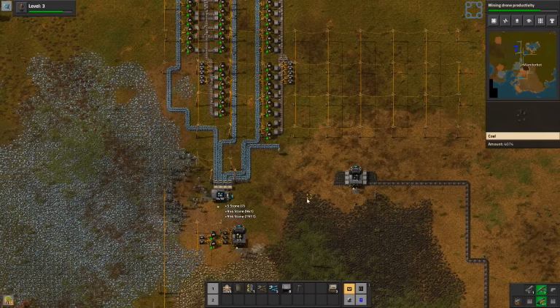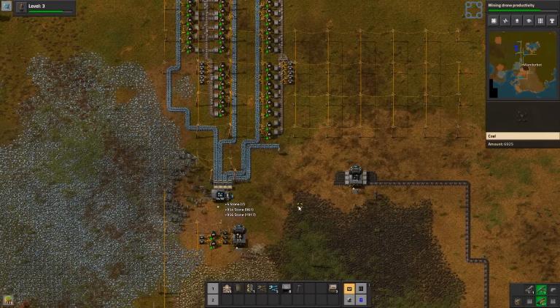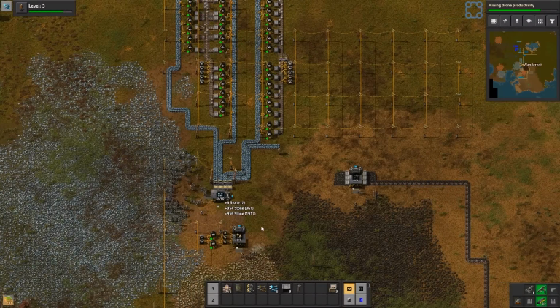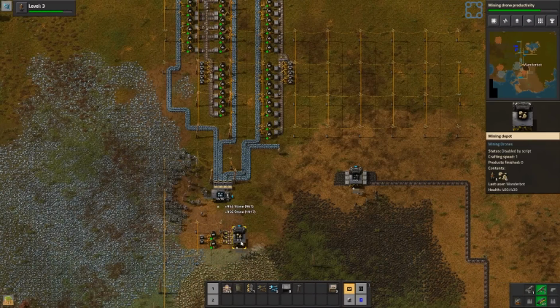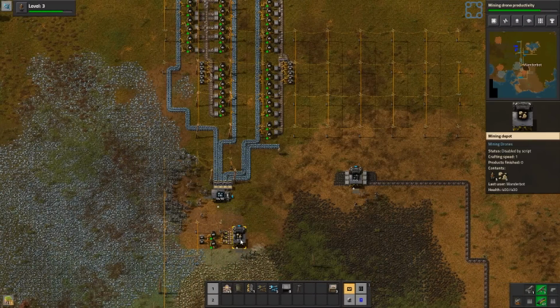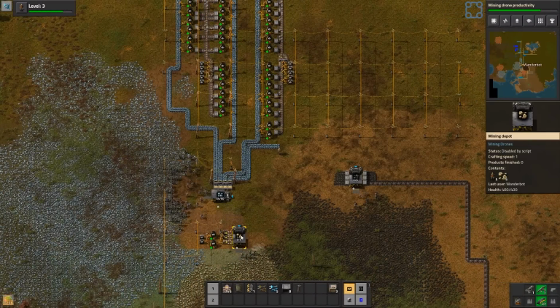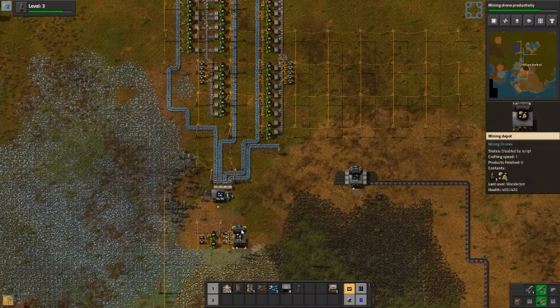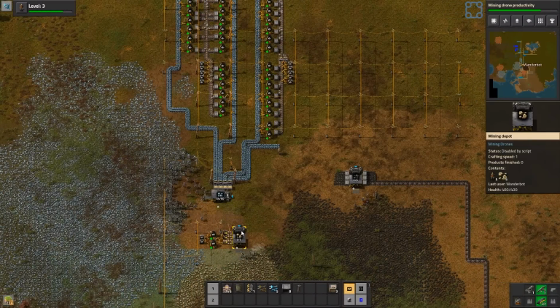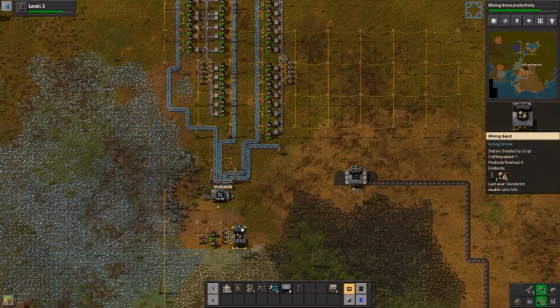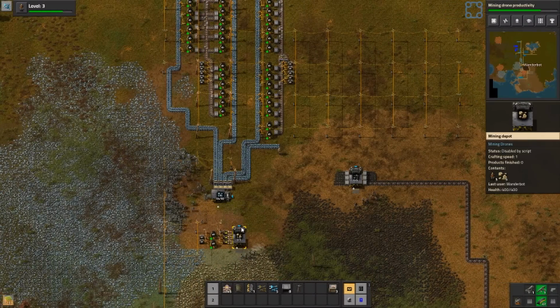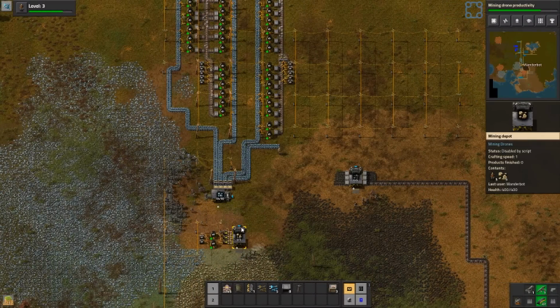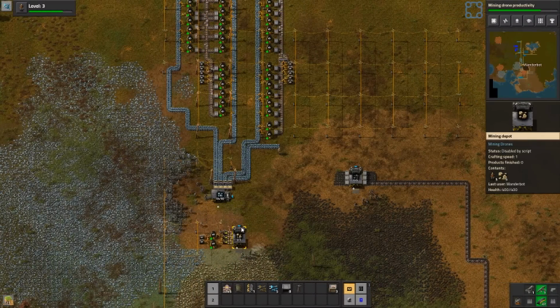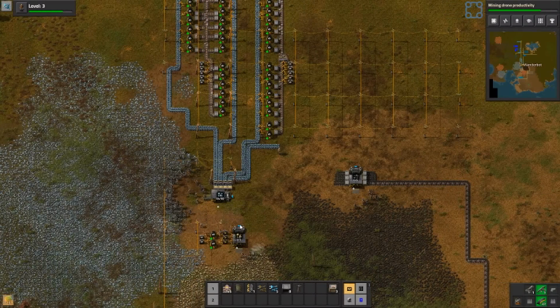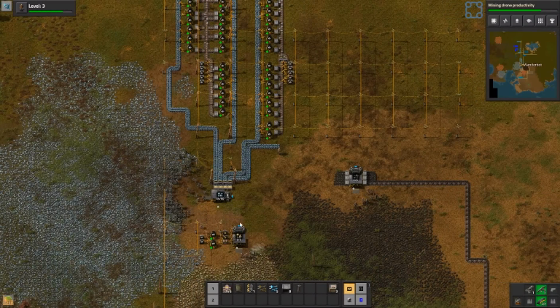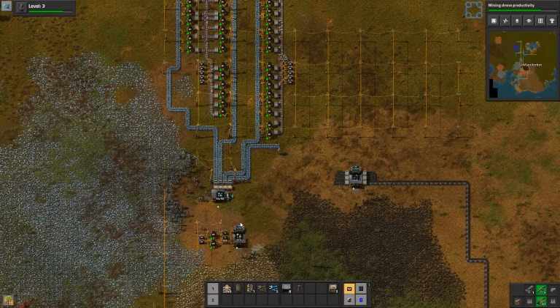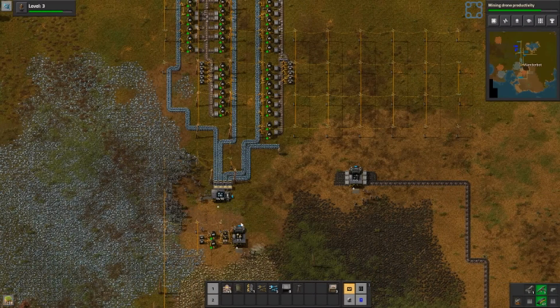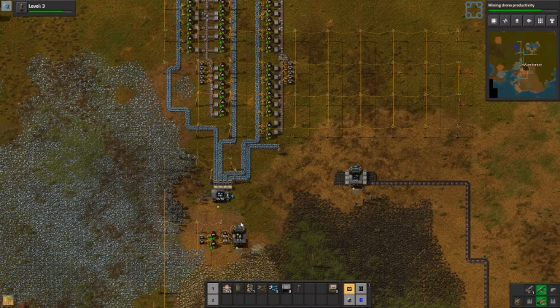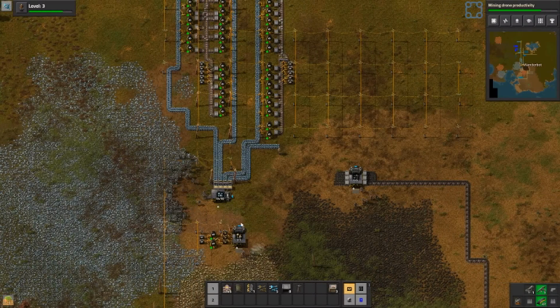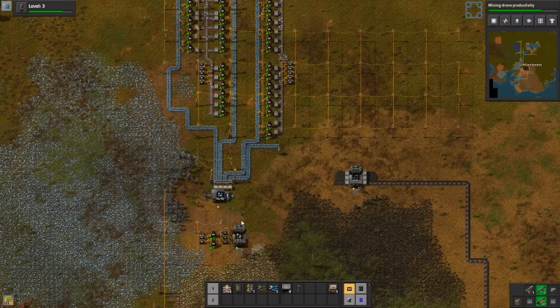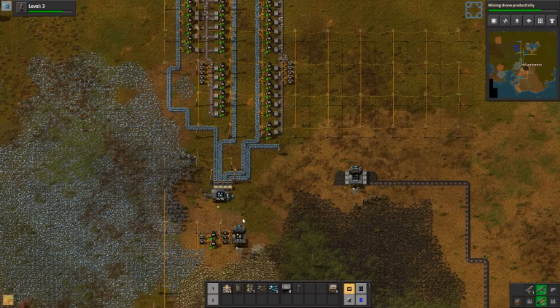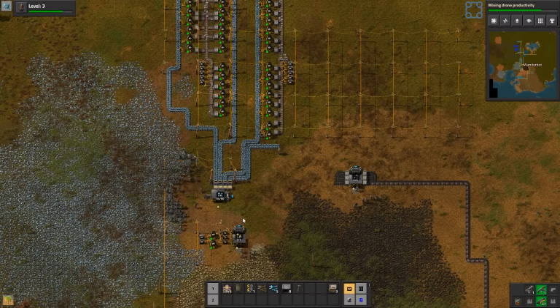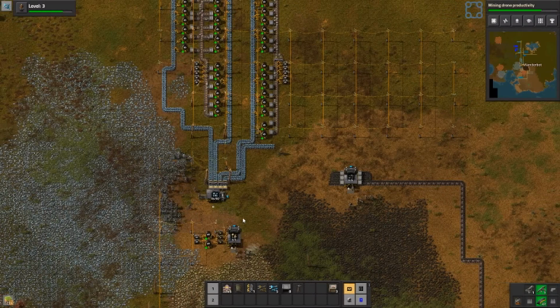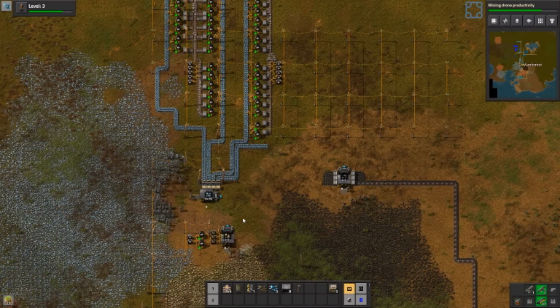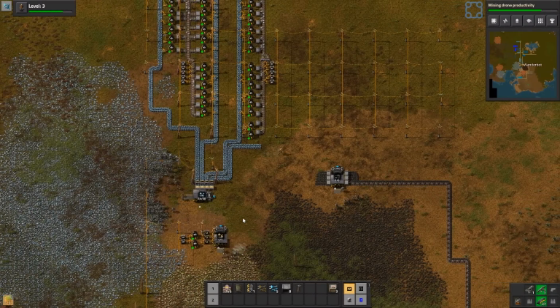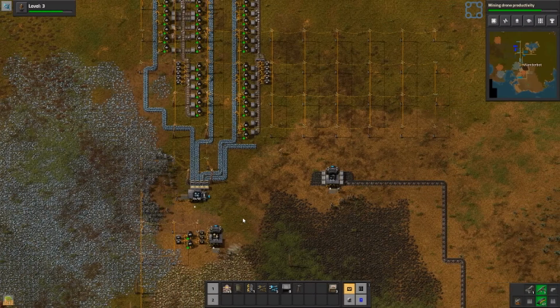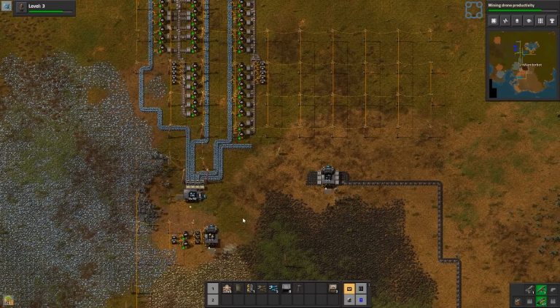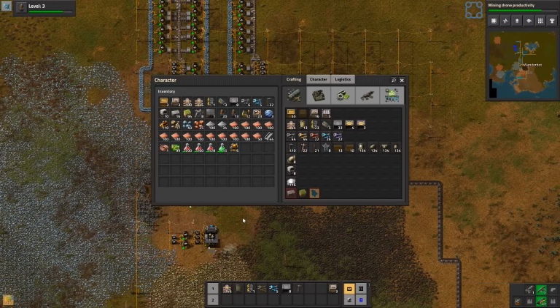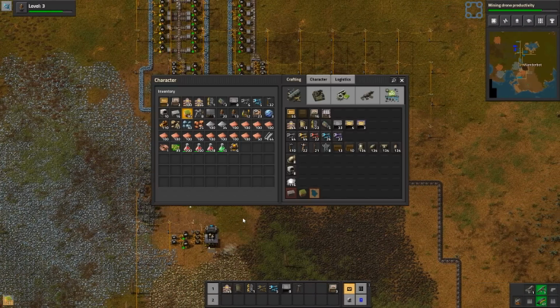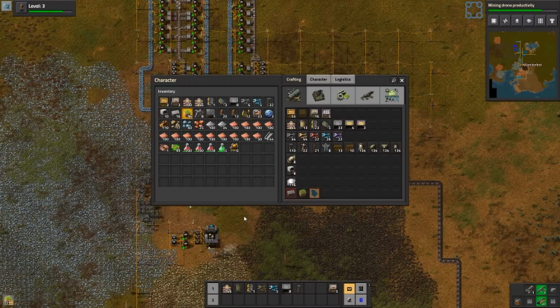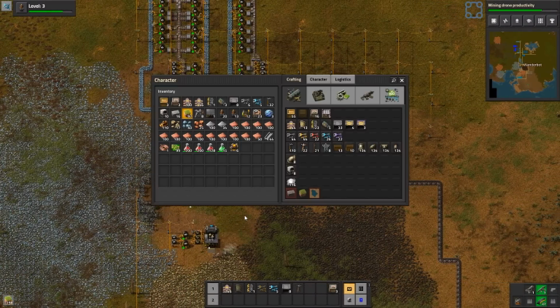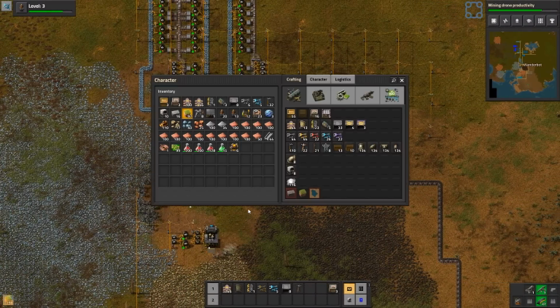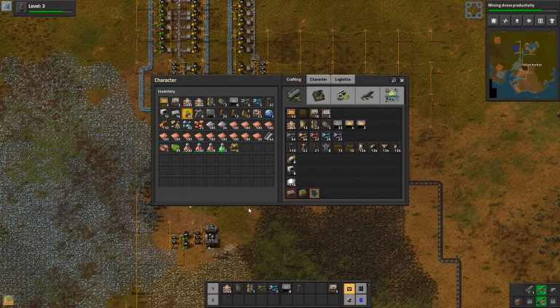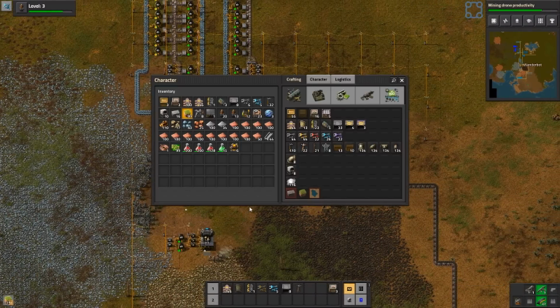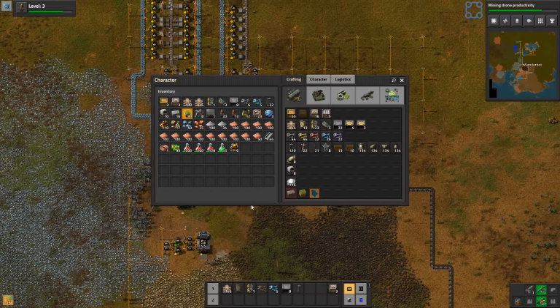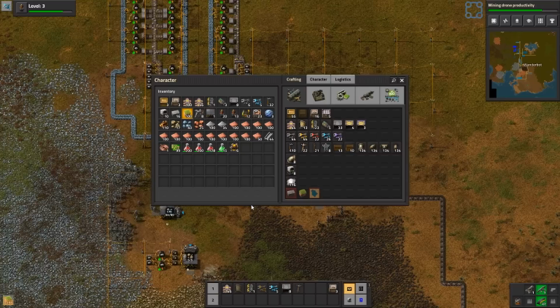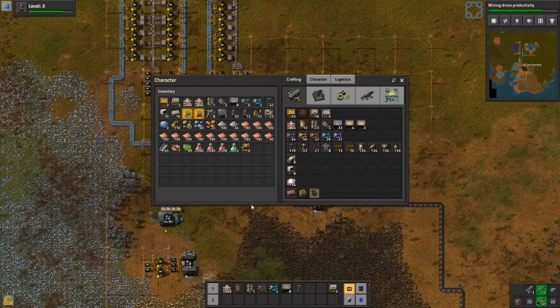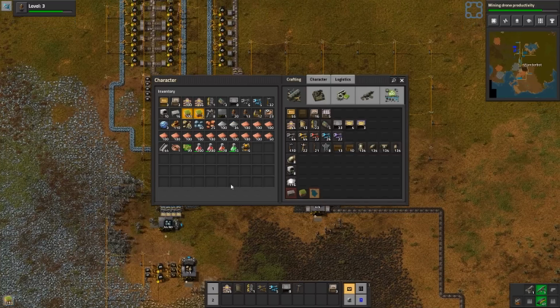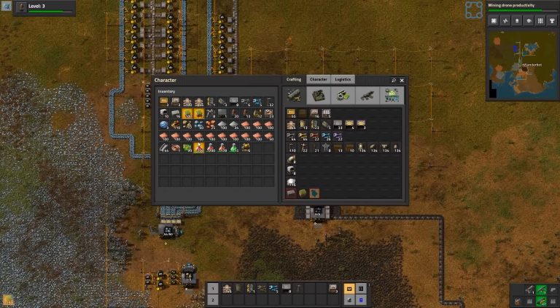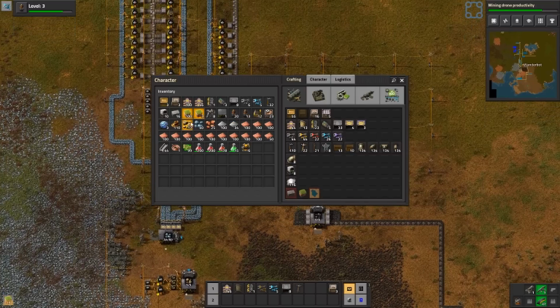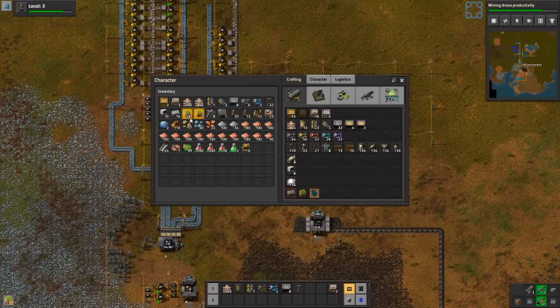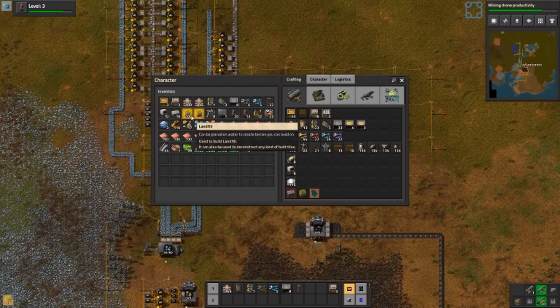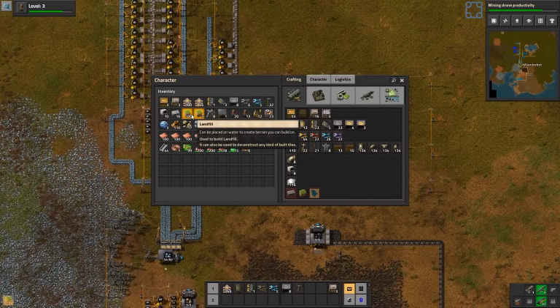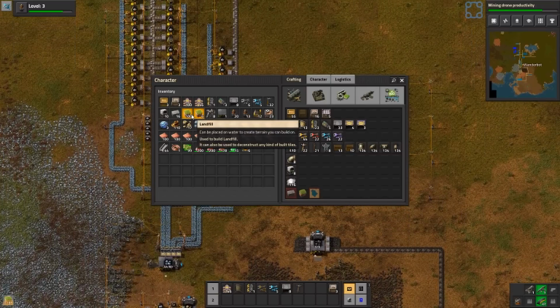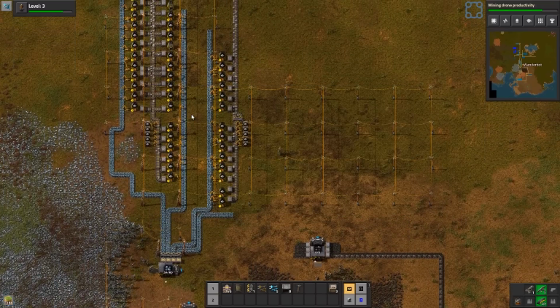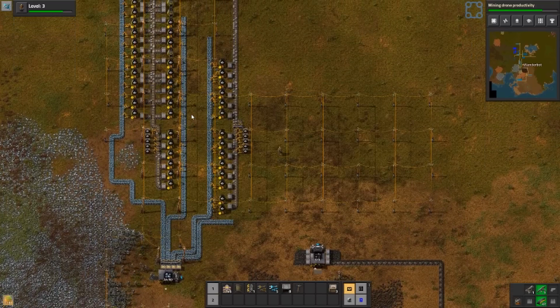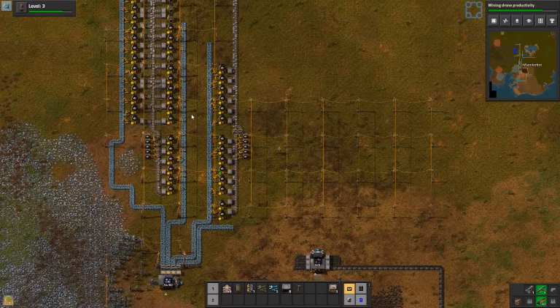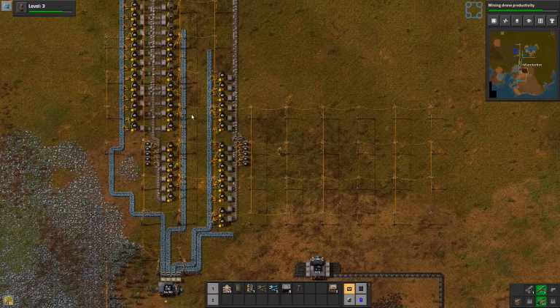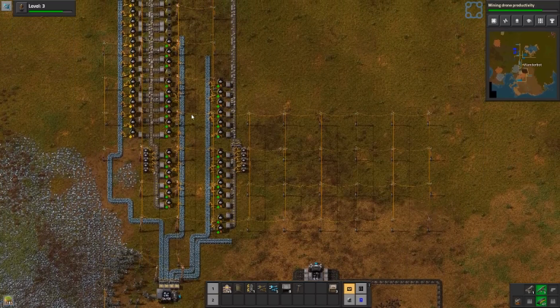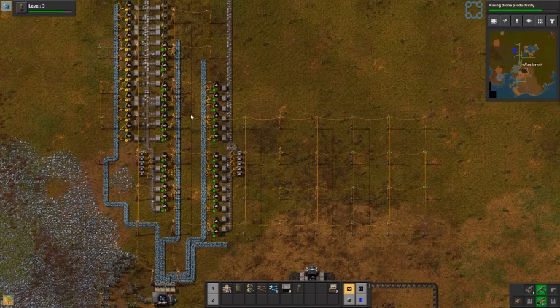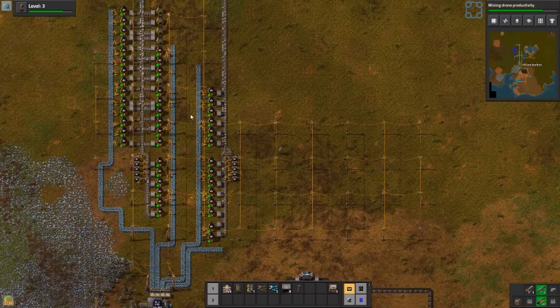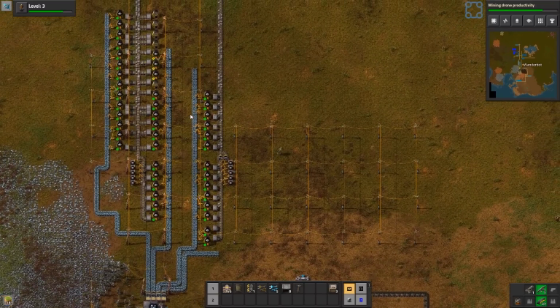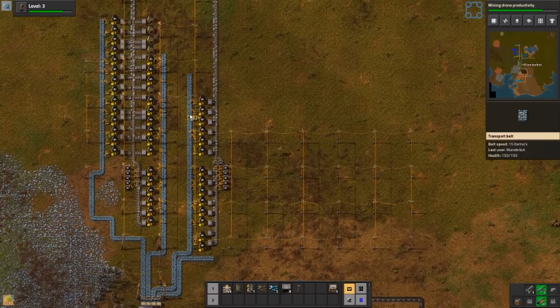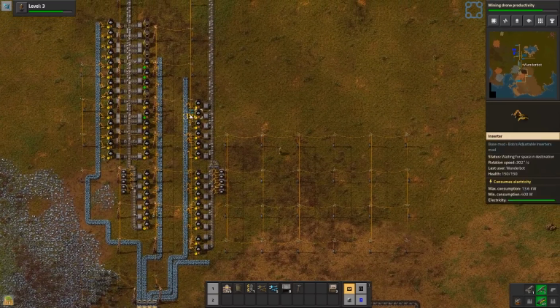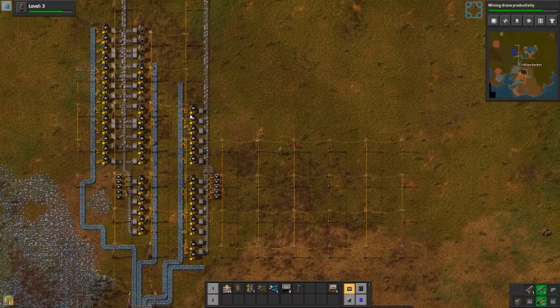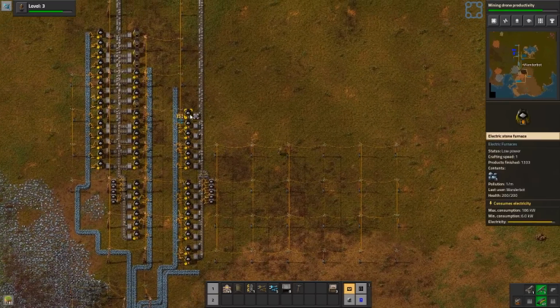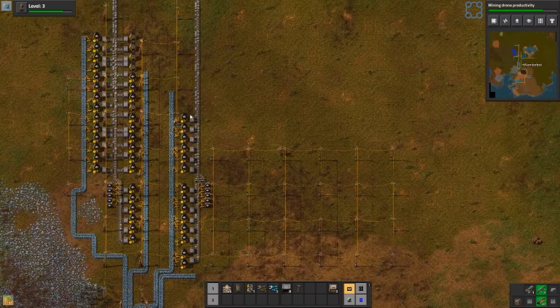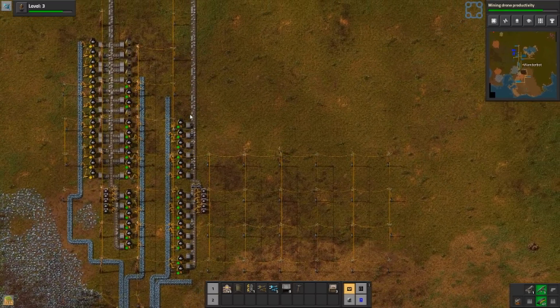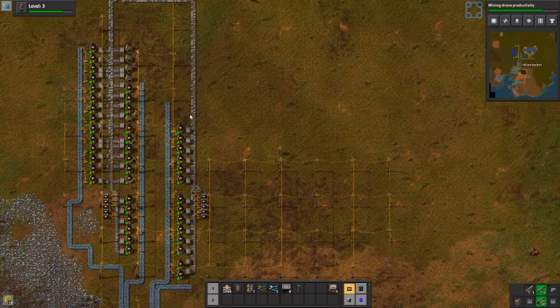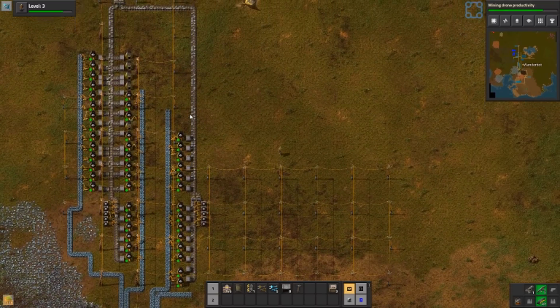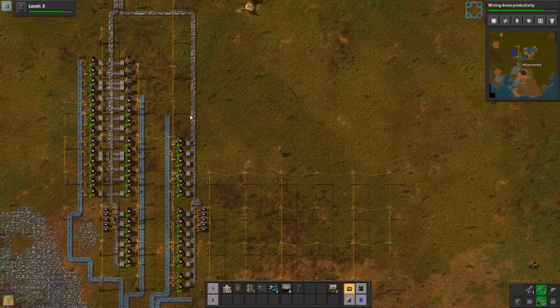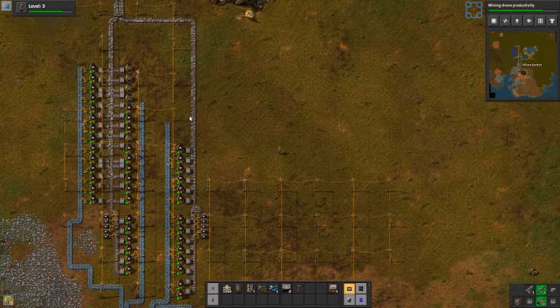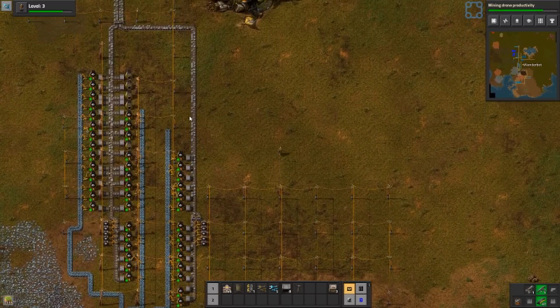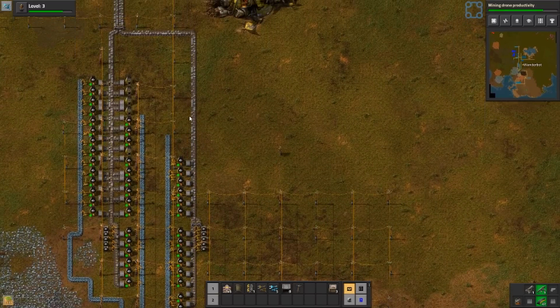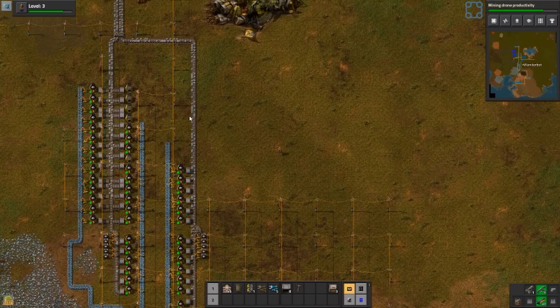Originally, I was going to use all the stone to make walls, but if we can just water fill everything, that'll be easier.